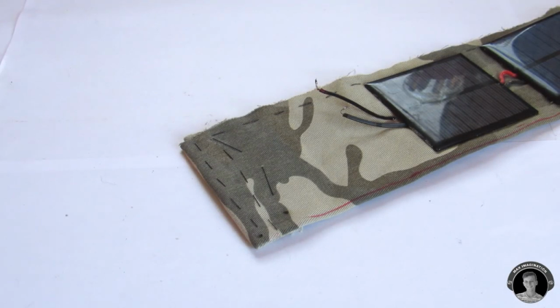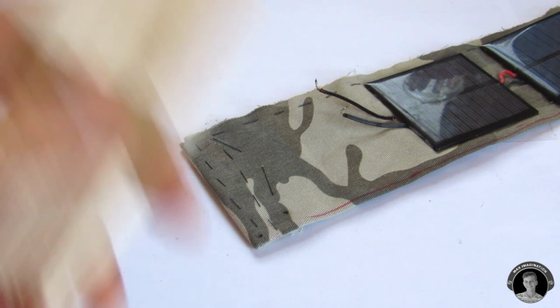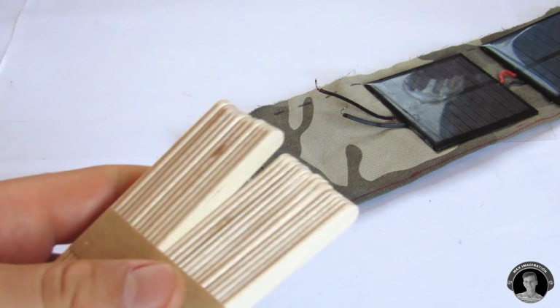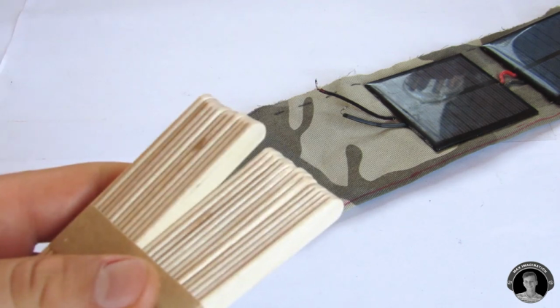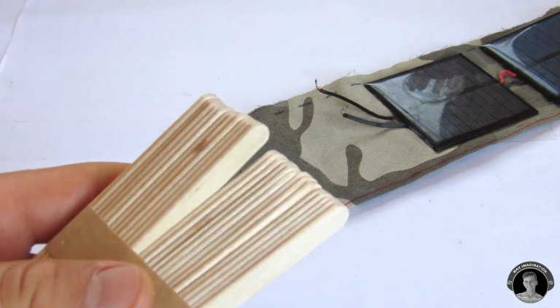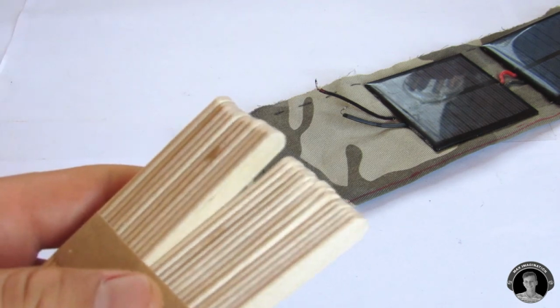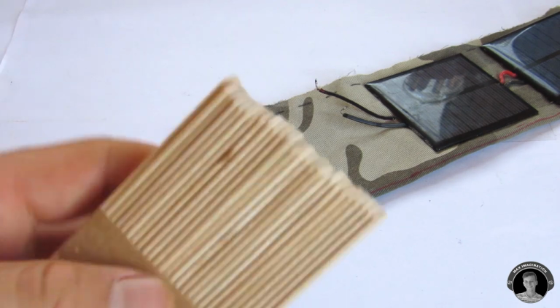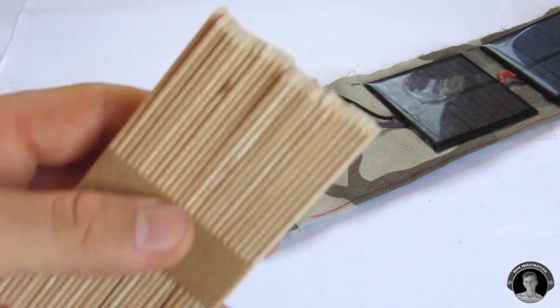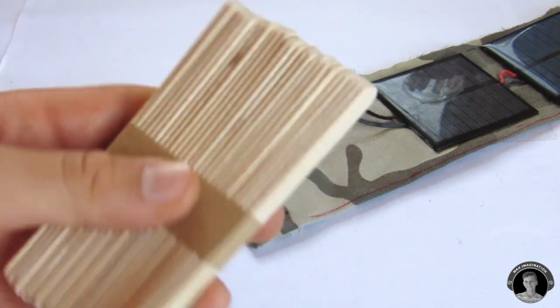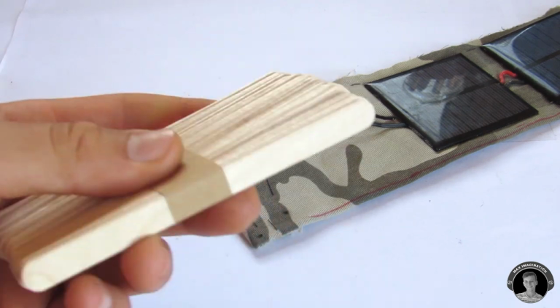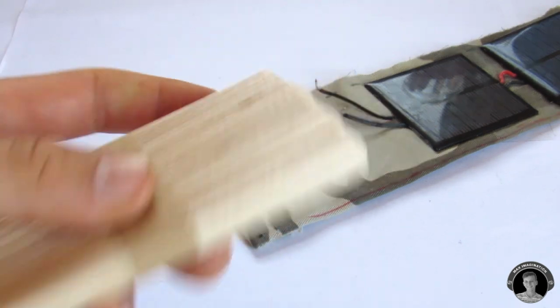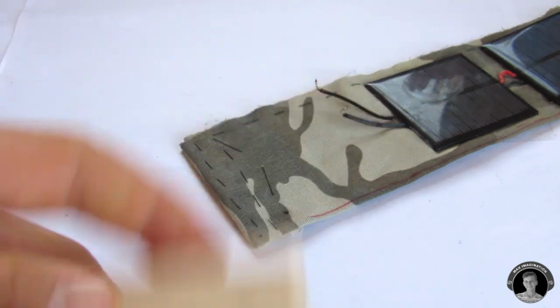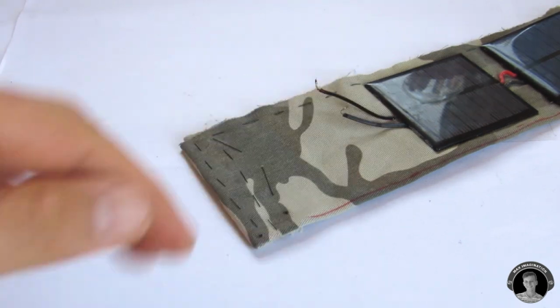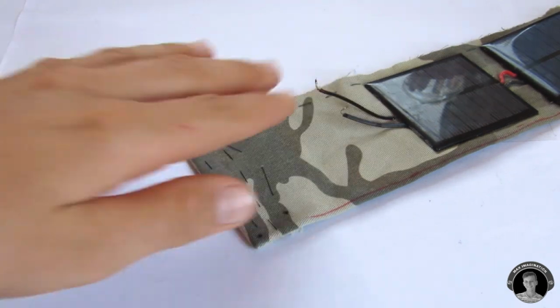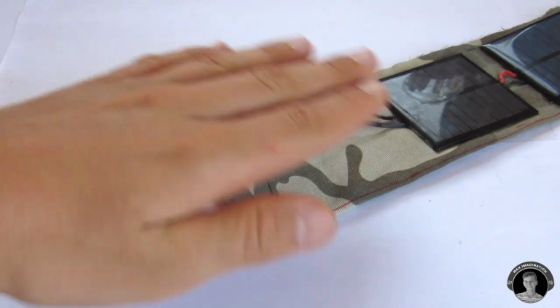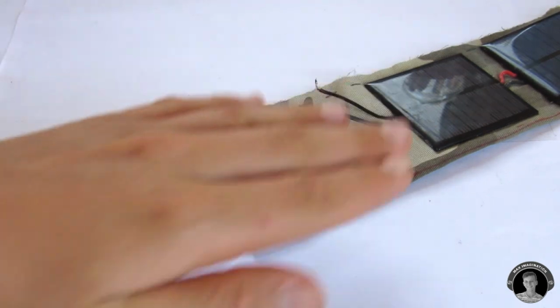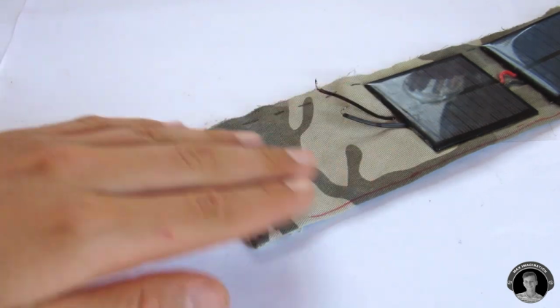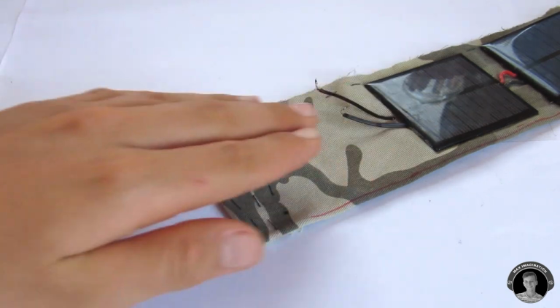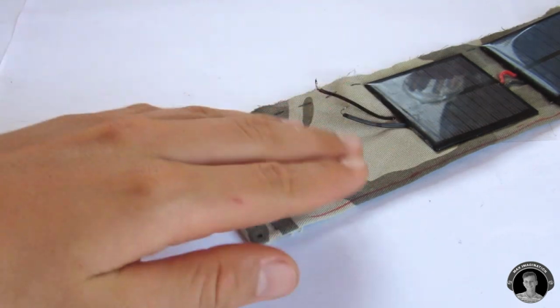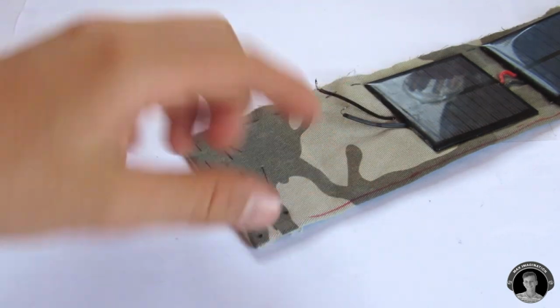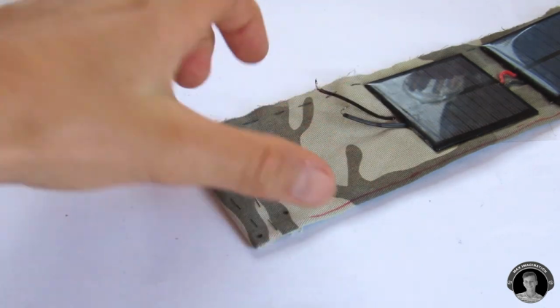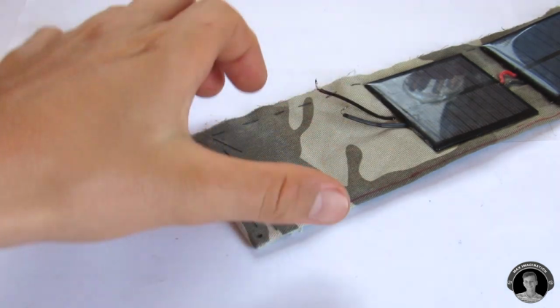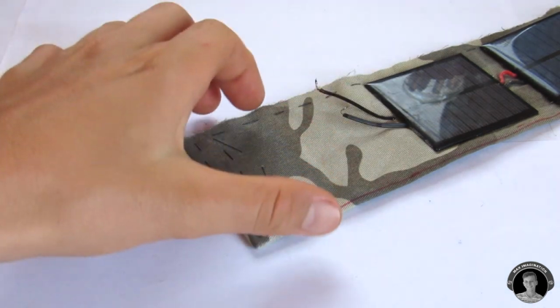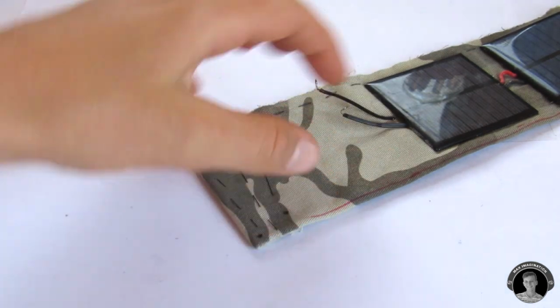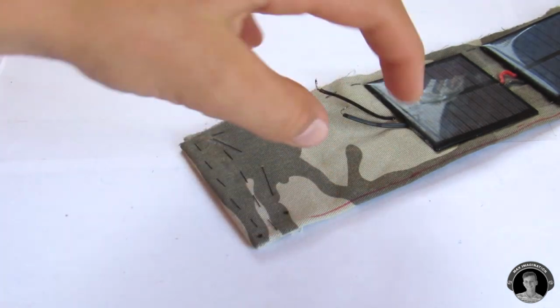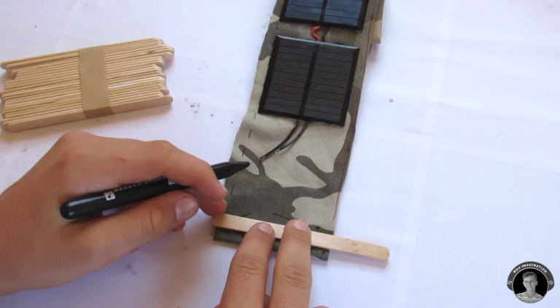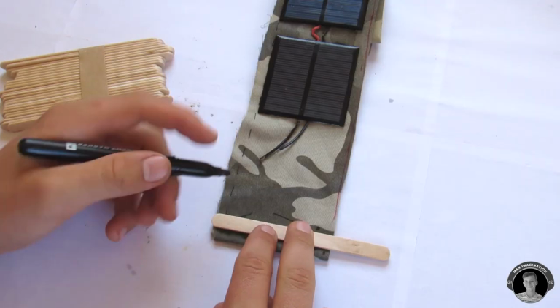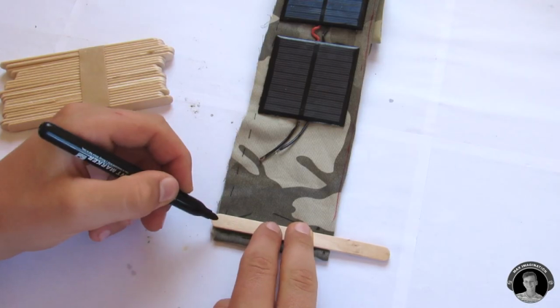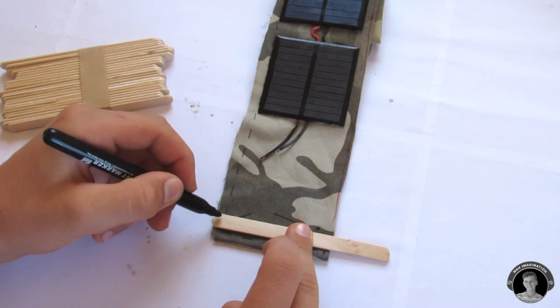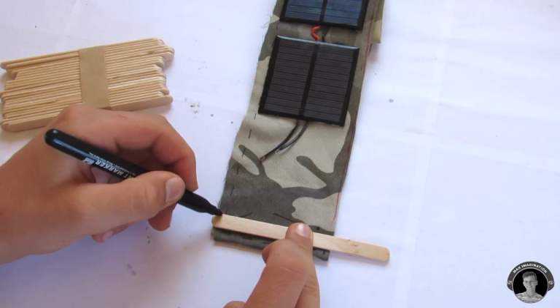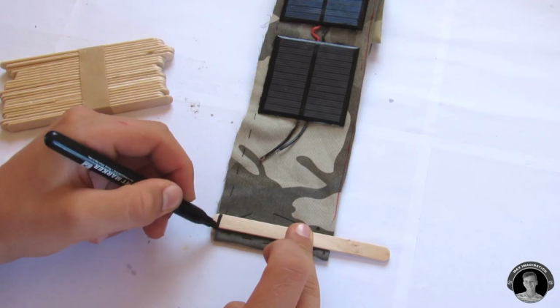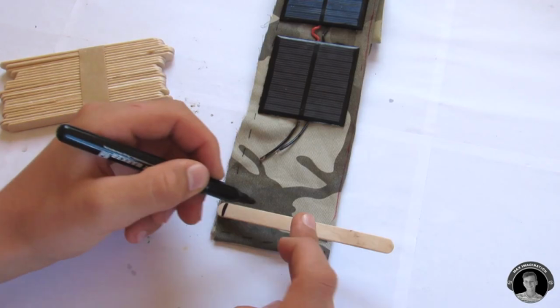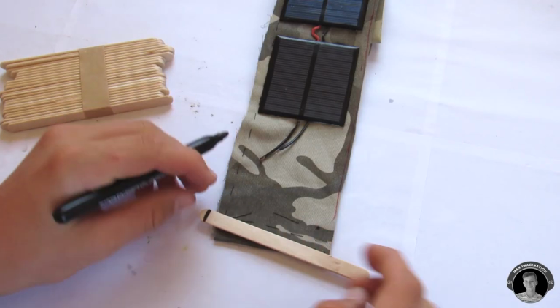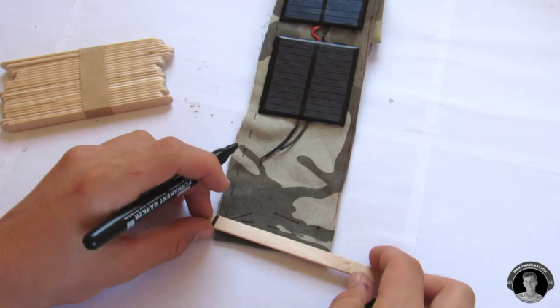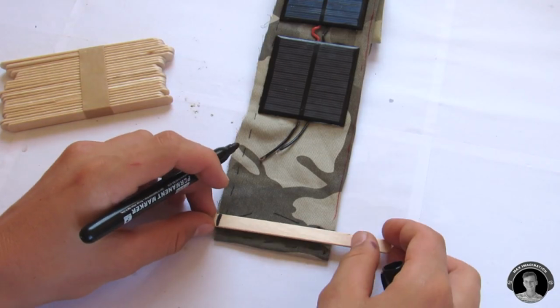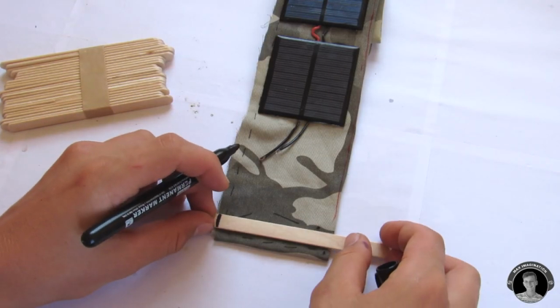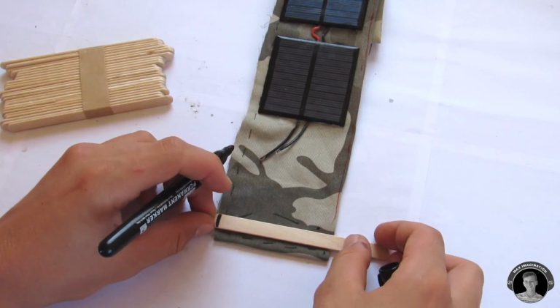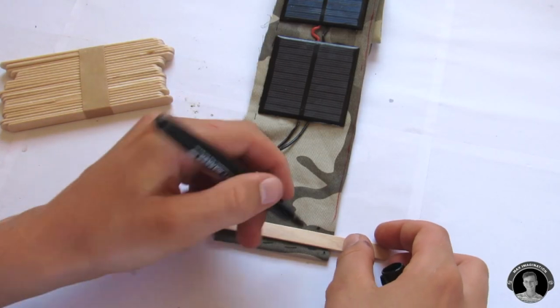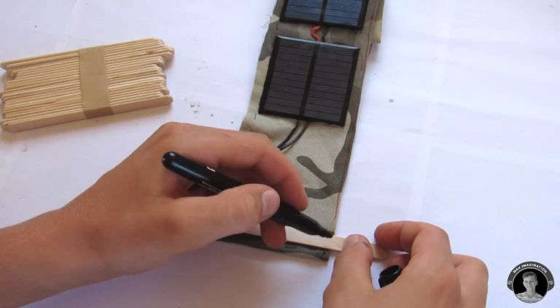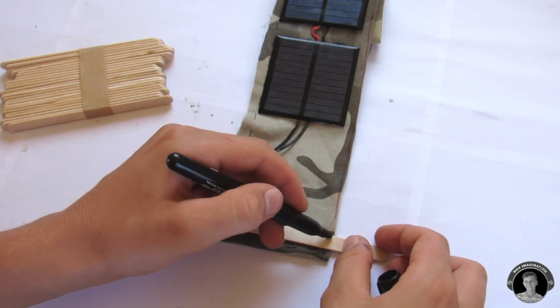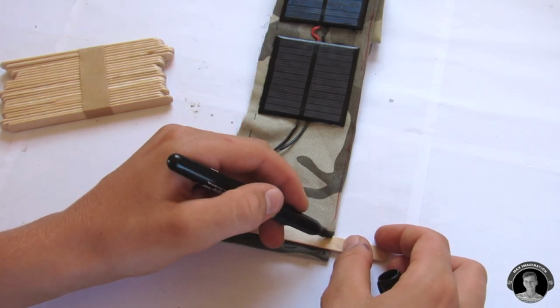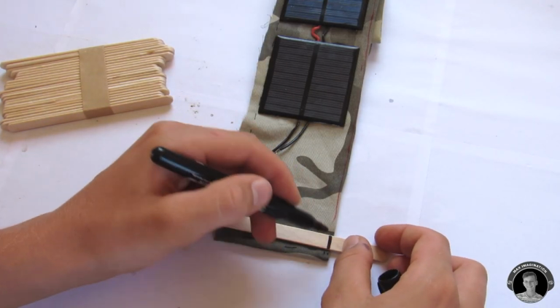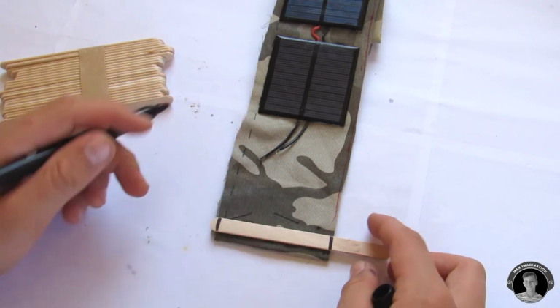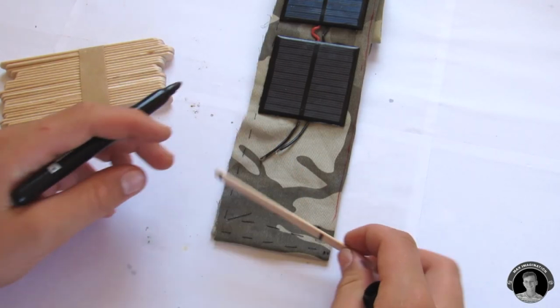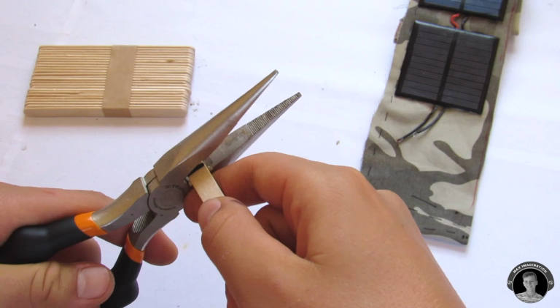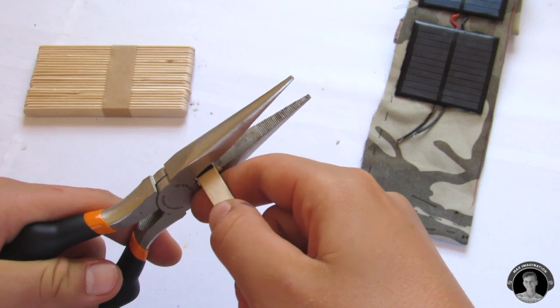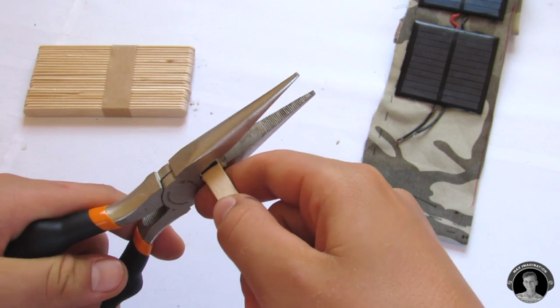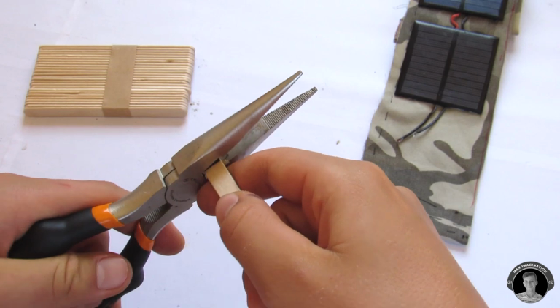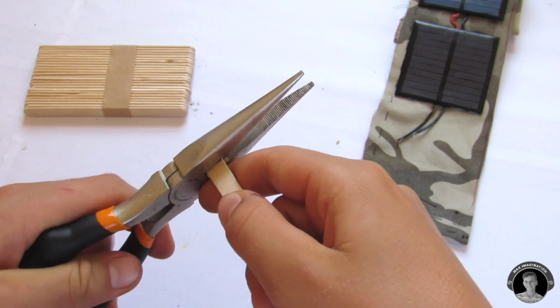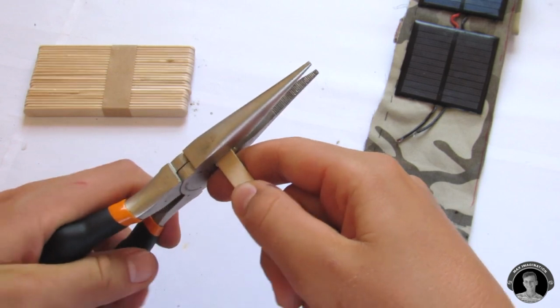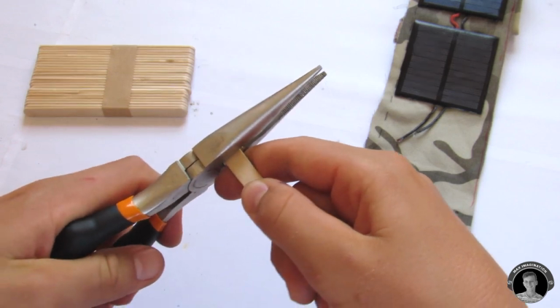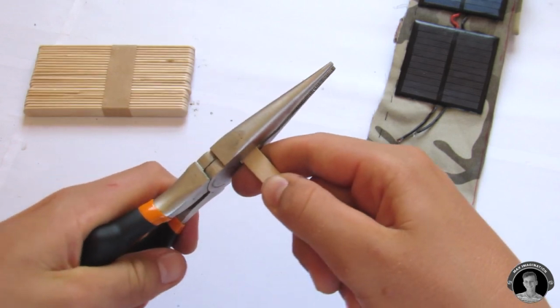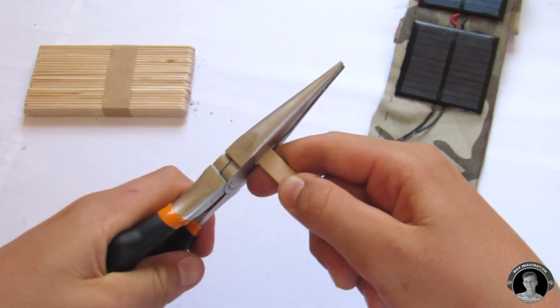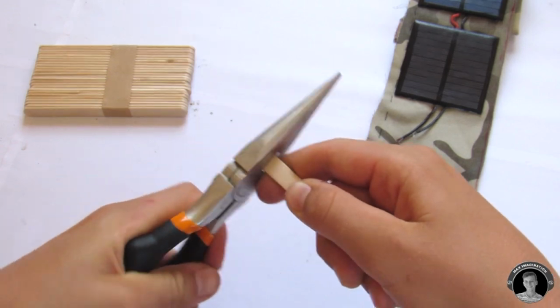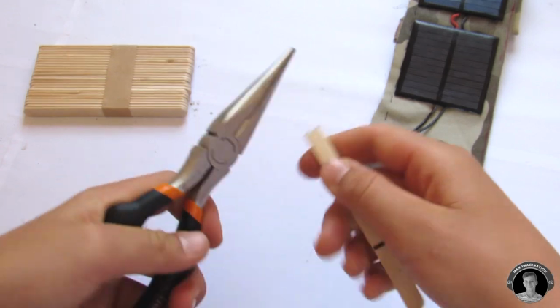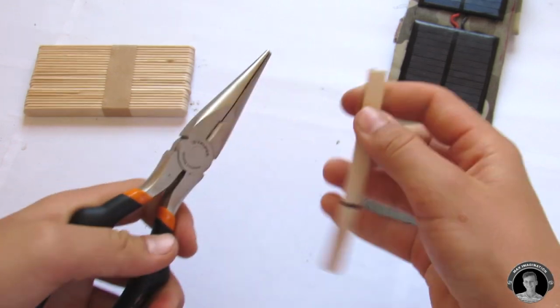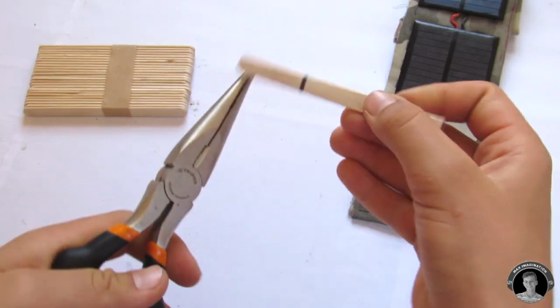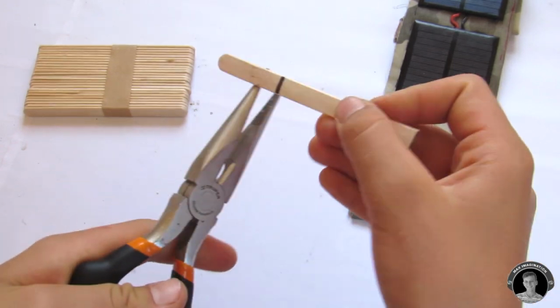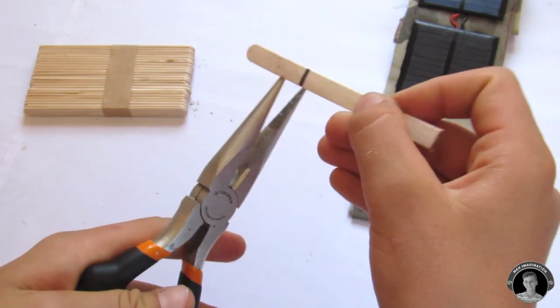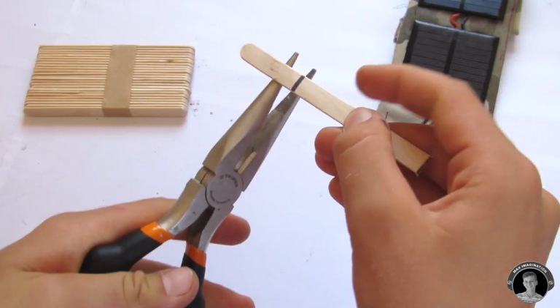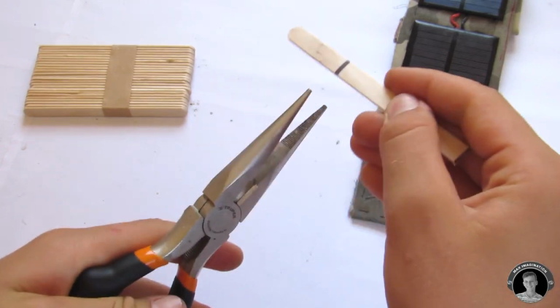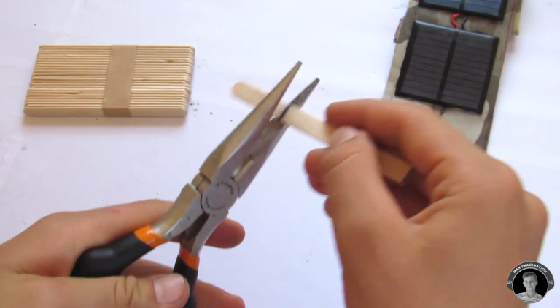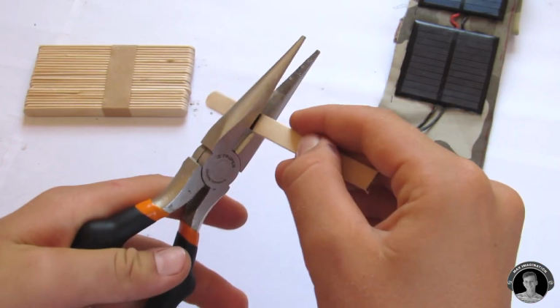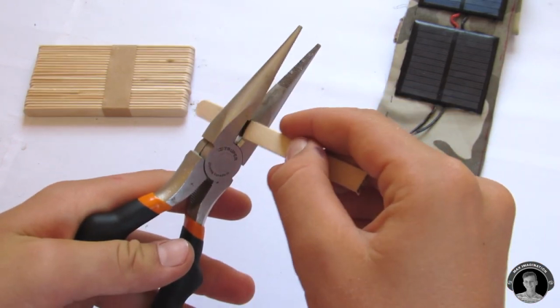Using popsicle sticks, you're going to make a simple box which is going to sit right here and hold the rest of our charging components.